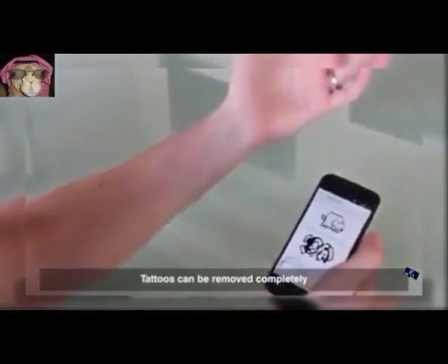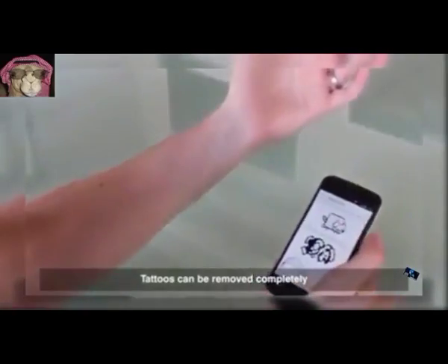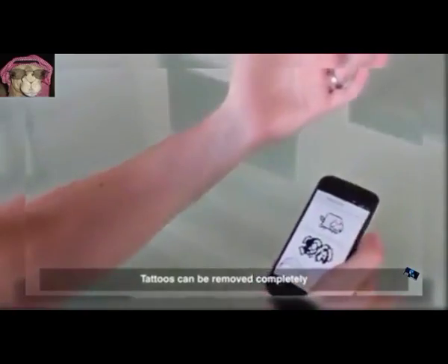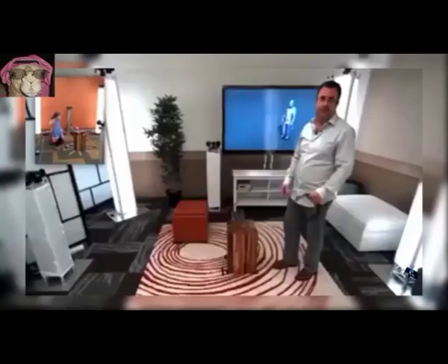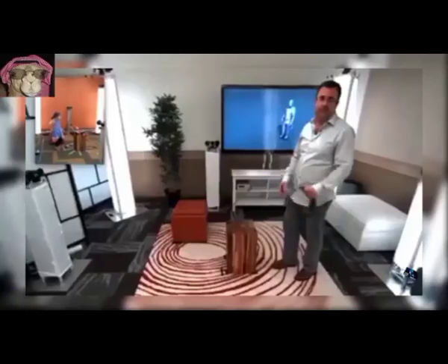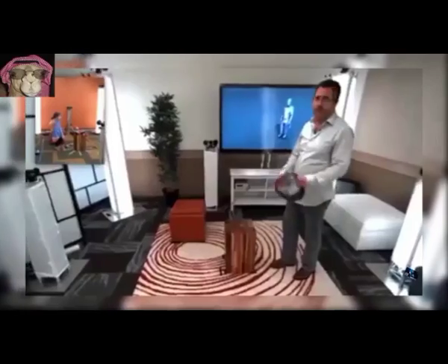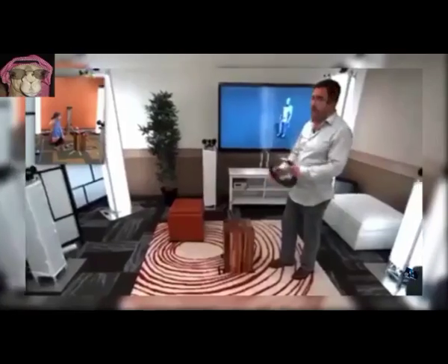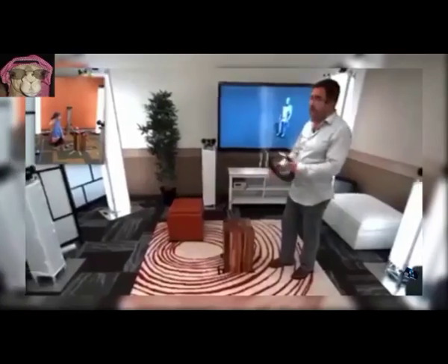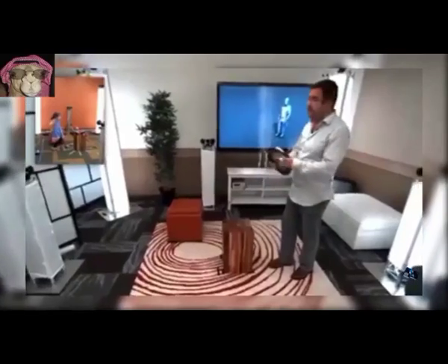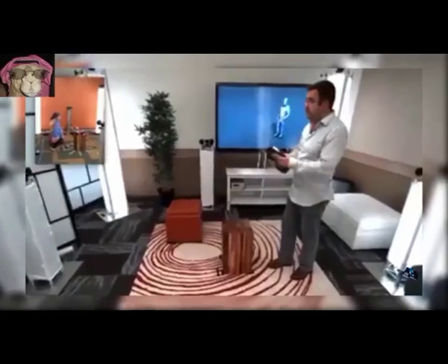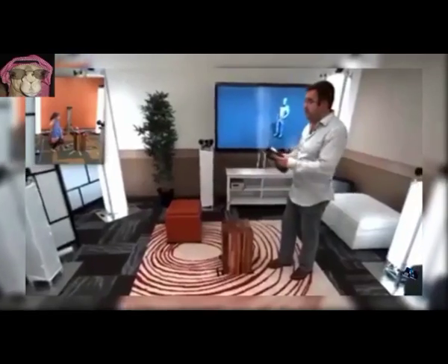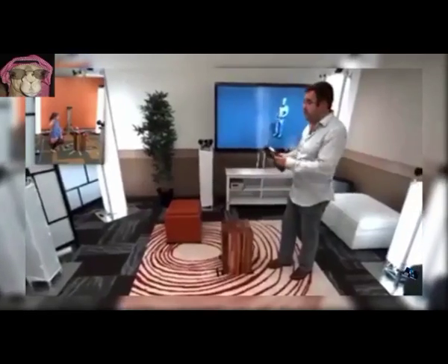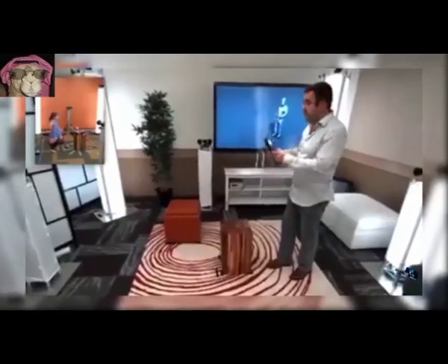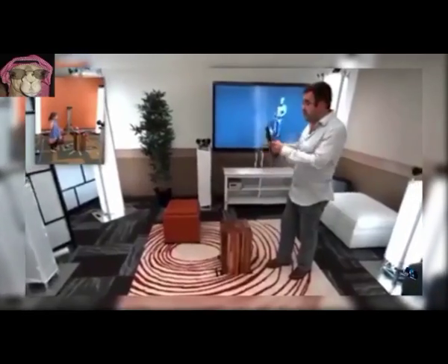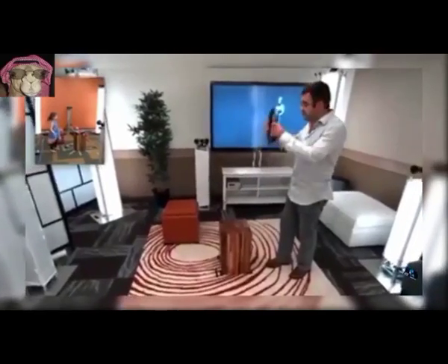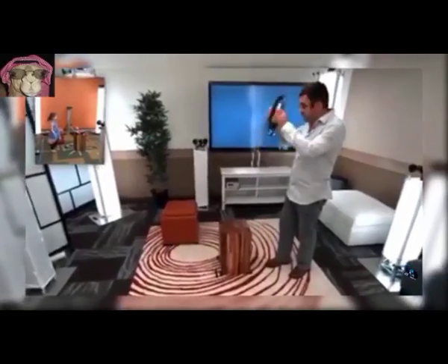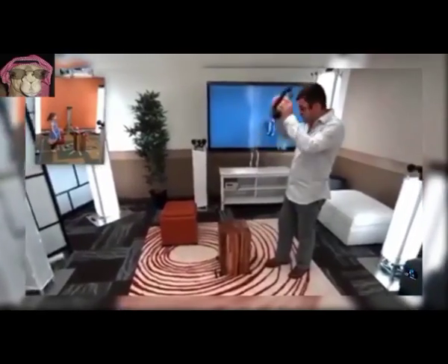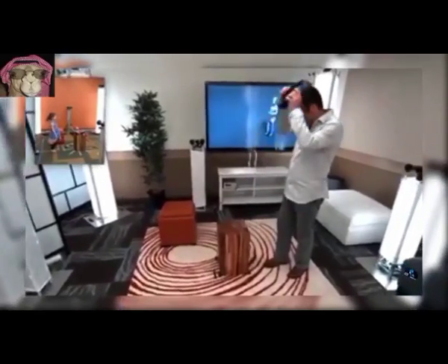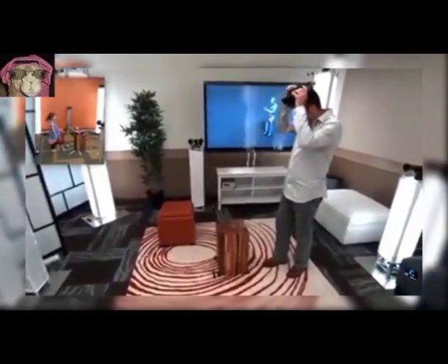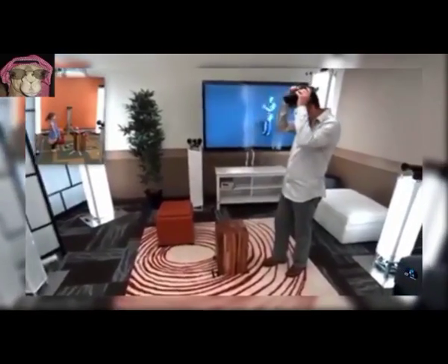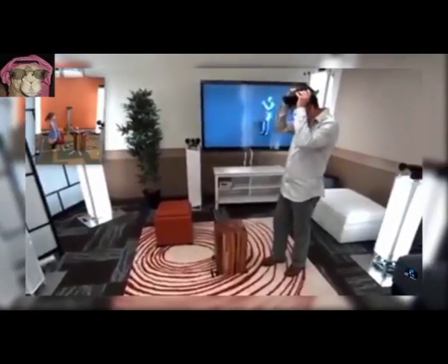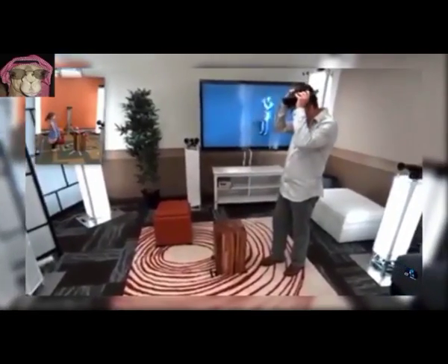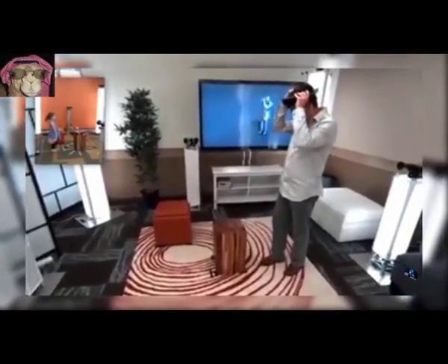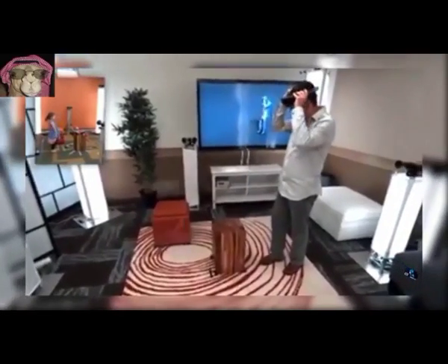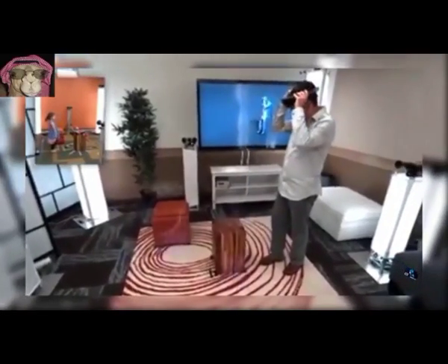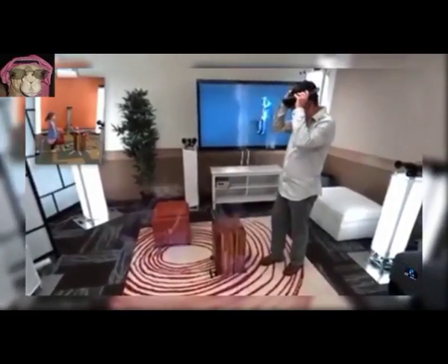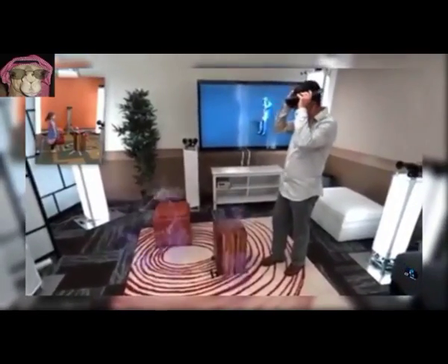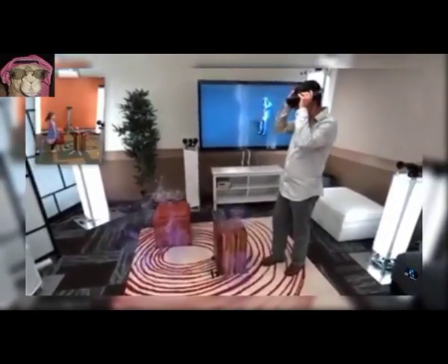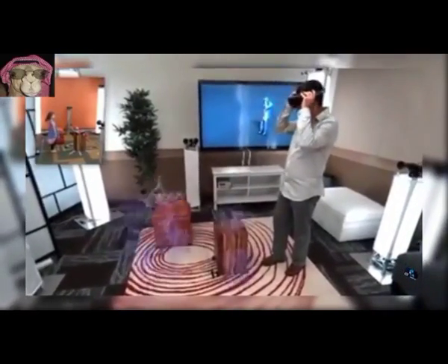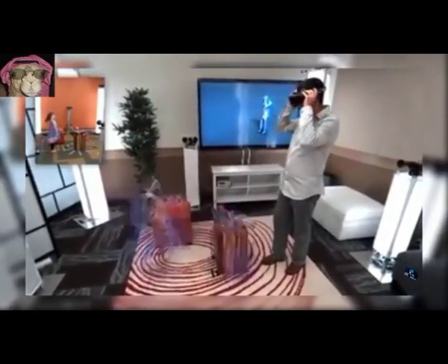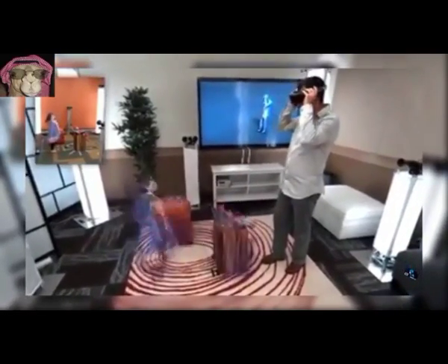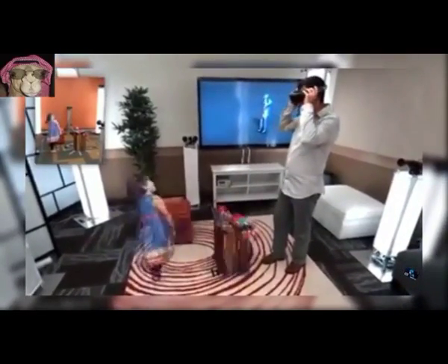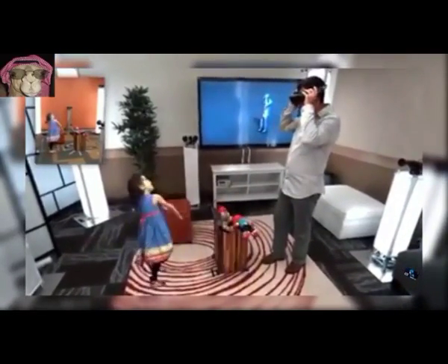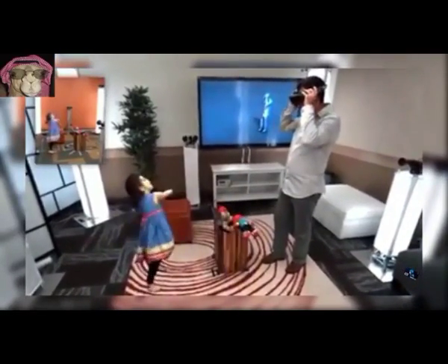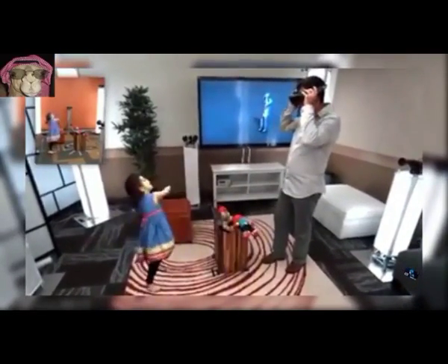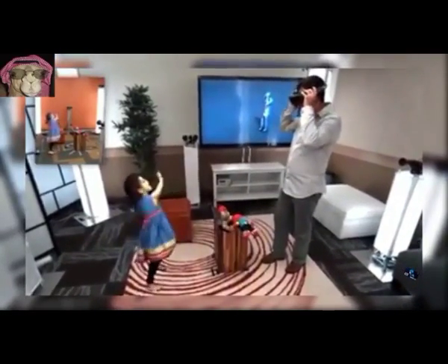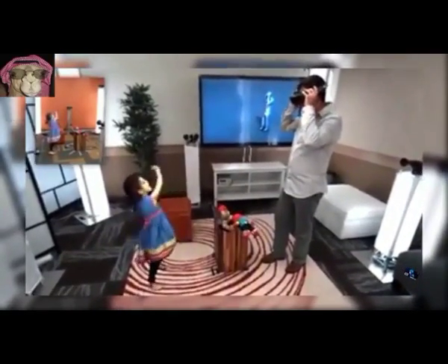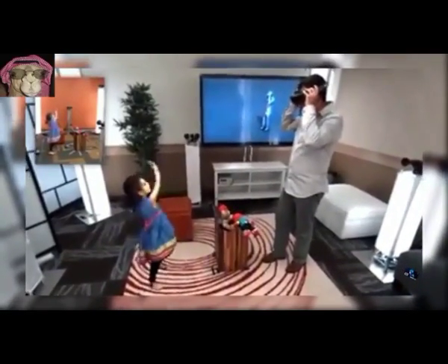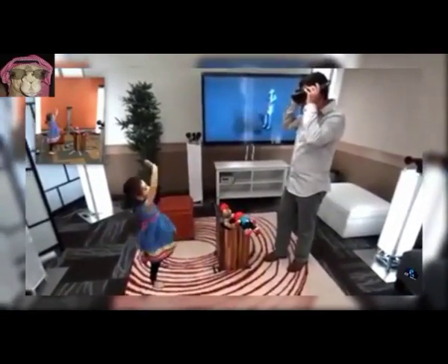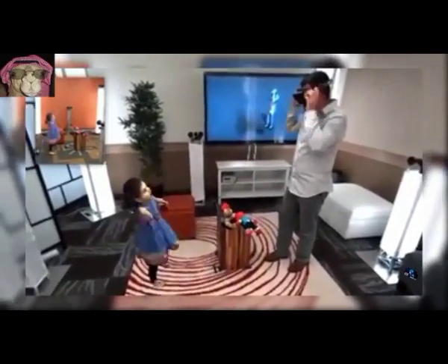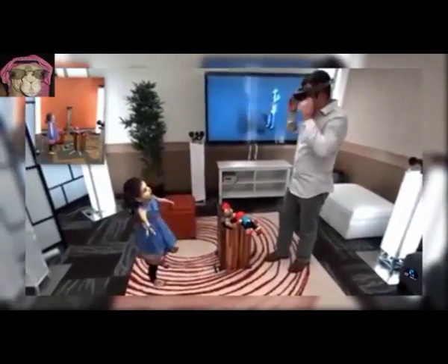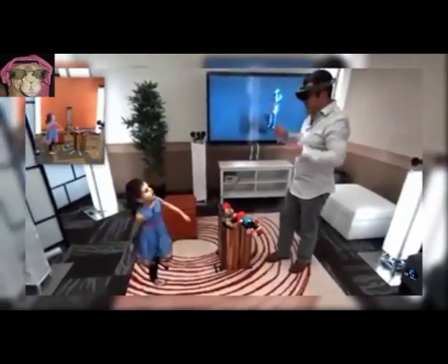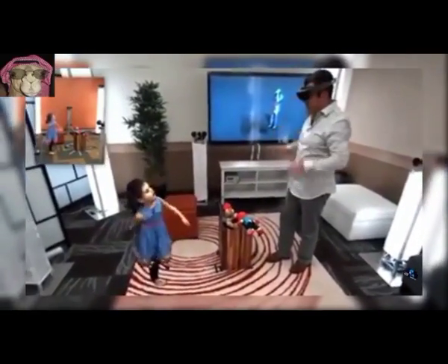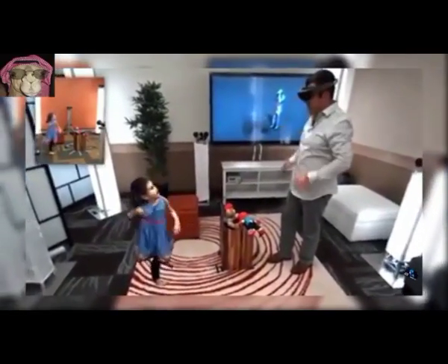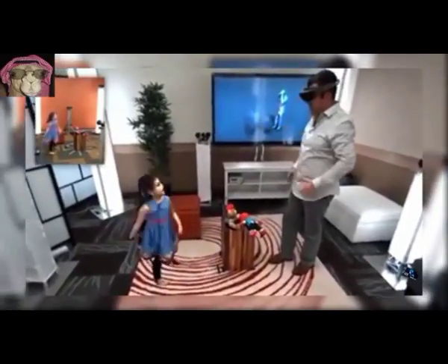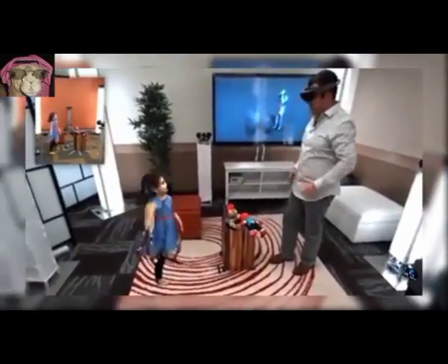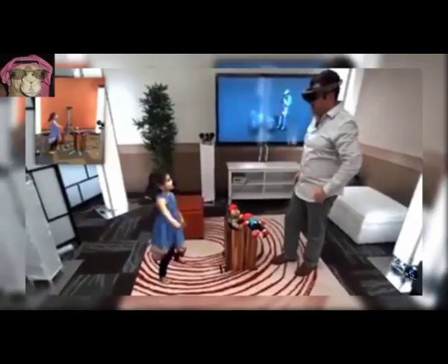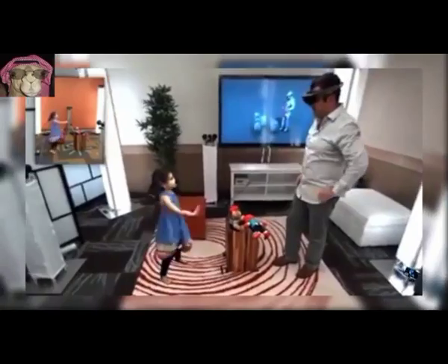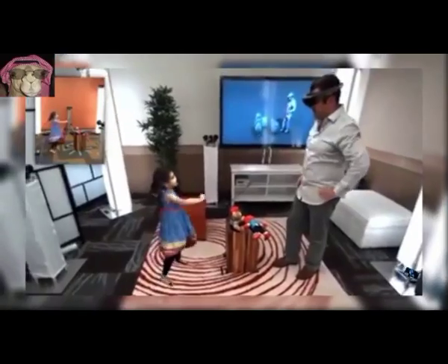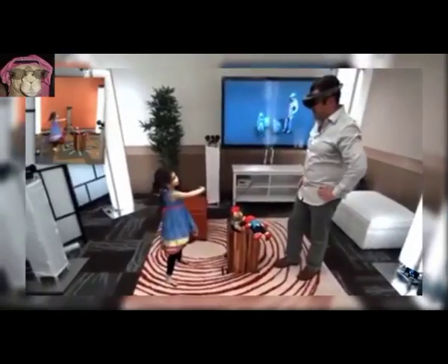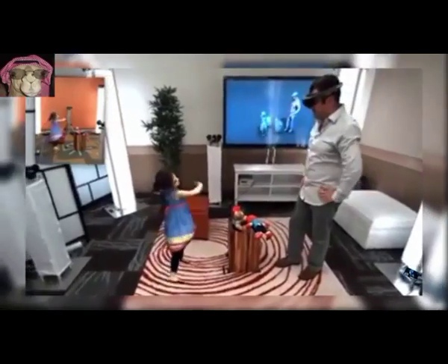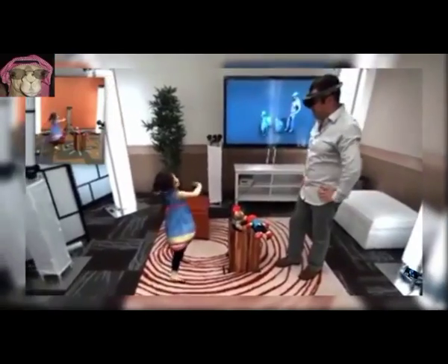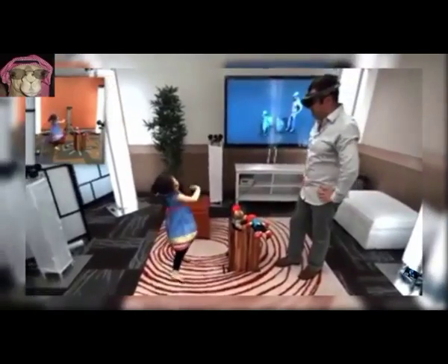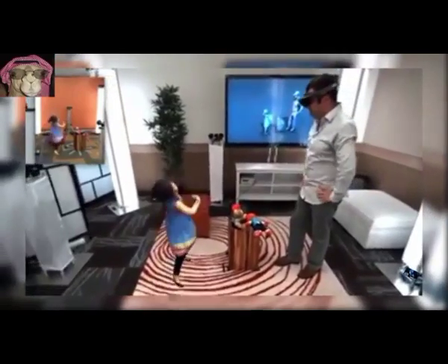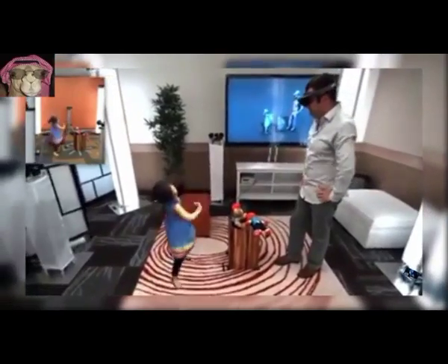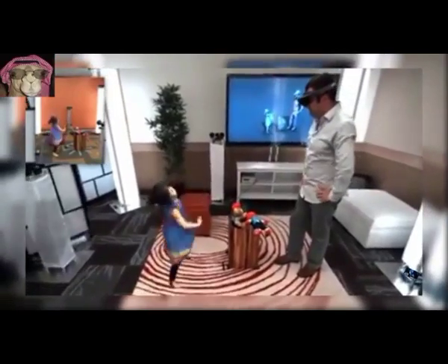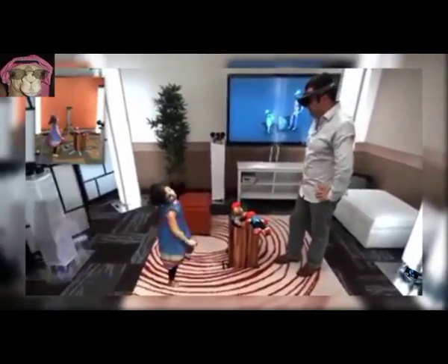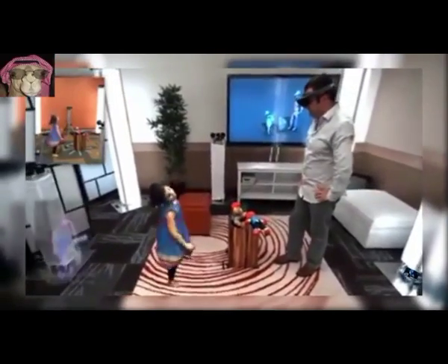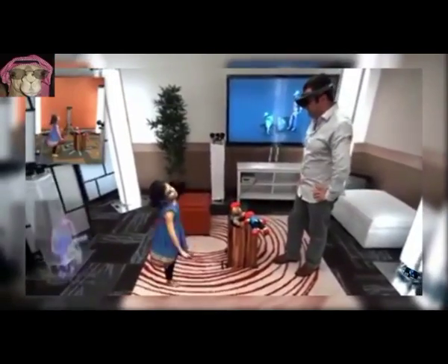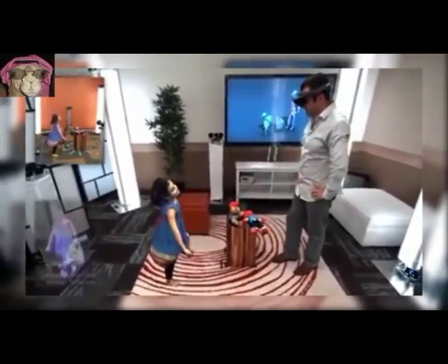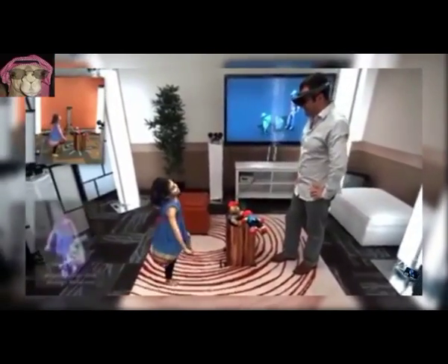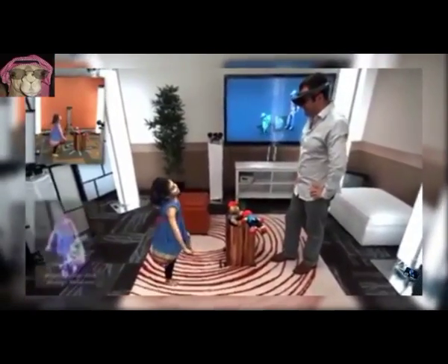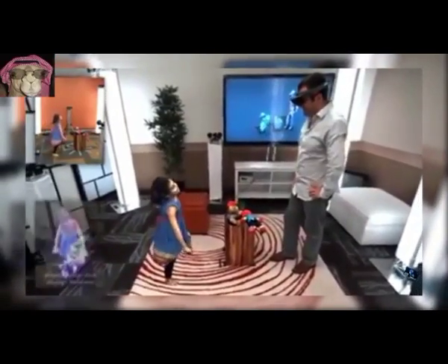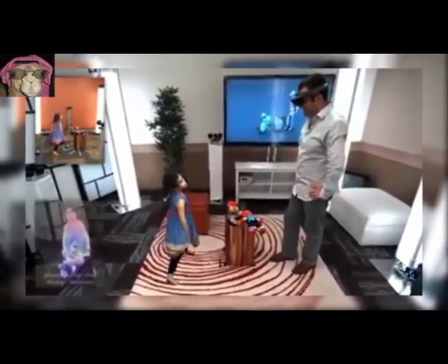13. Holoportation. A 3D video capture system that transmits a person anywhere instantly.